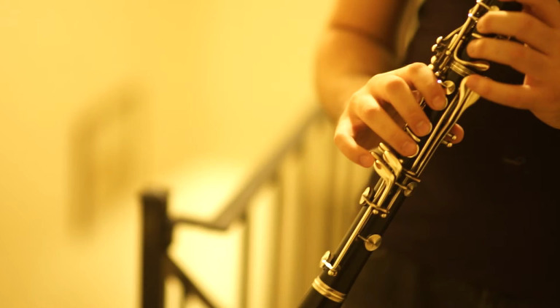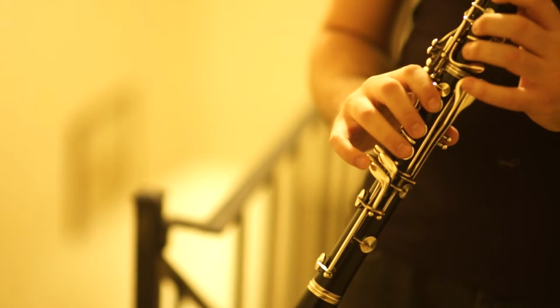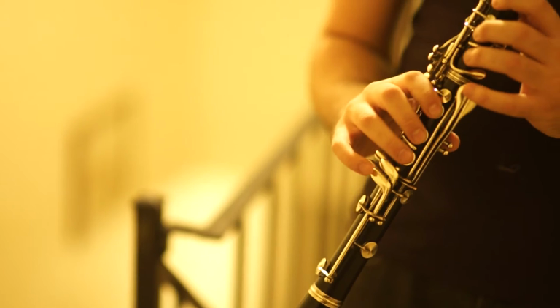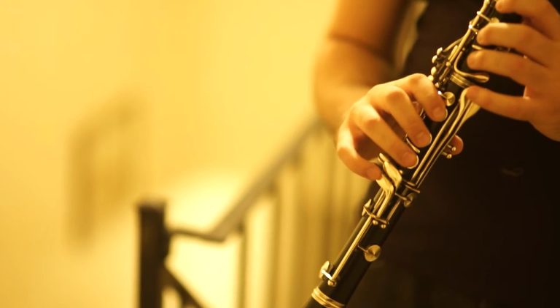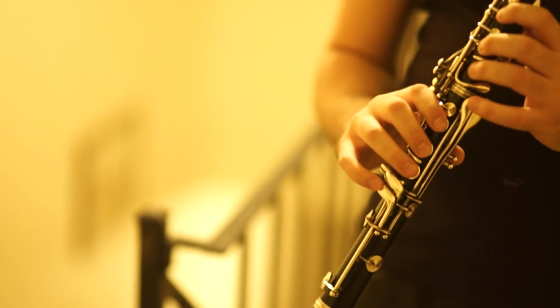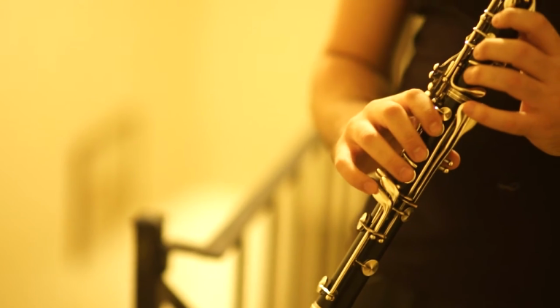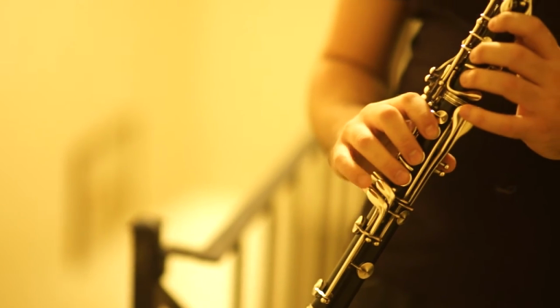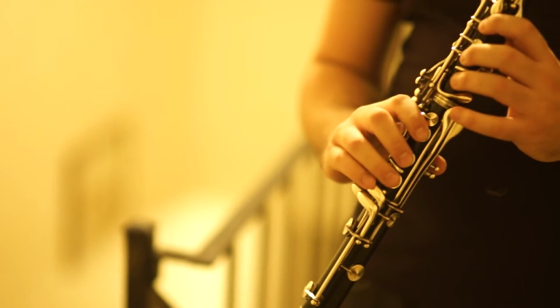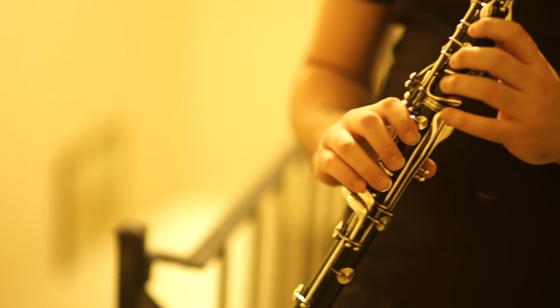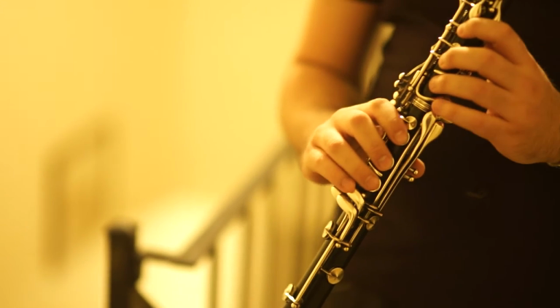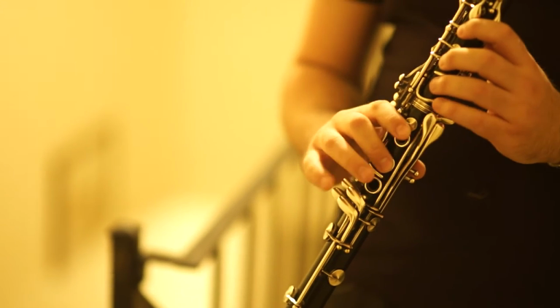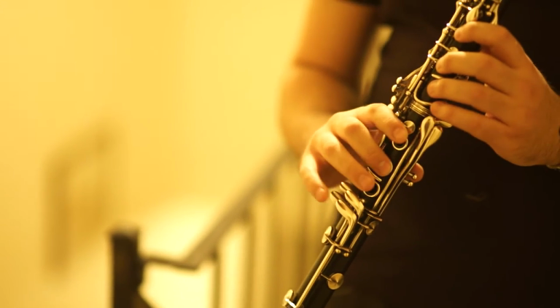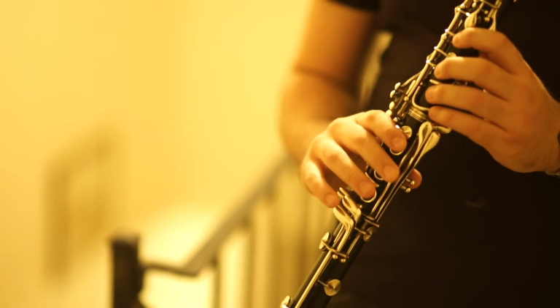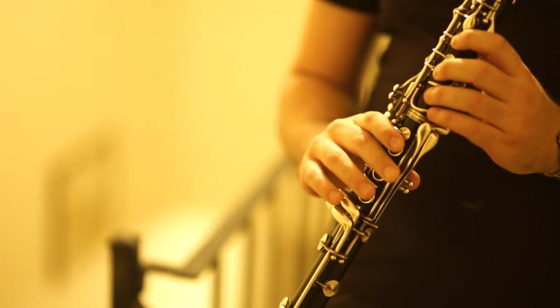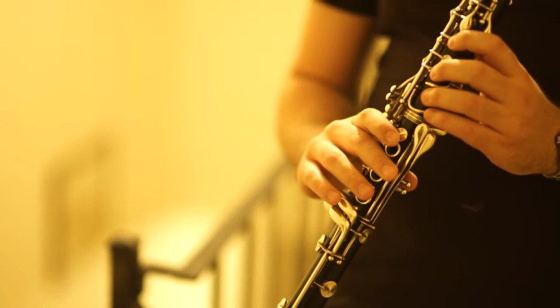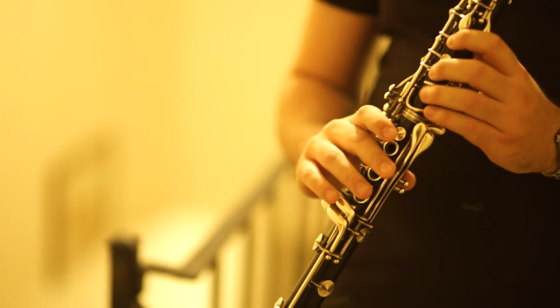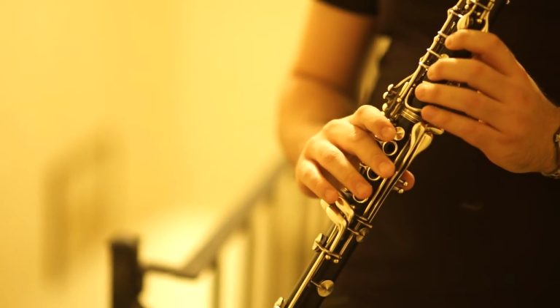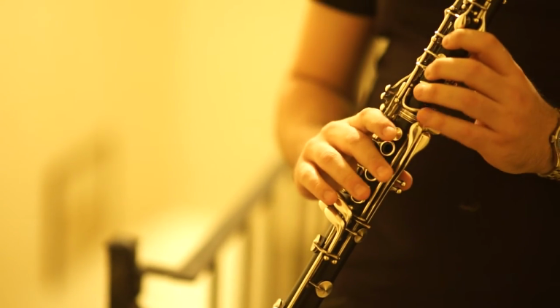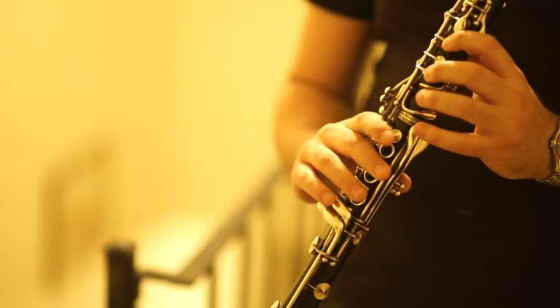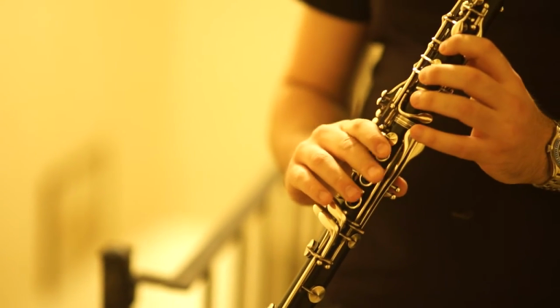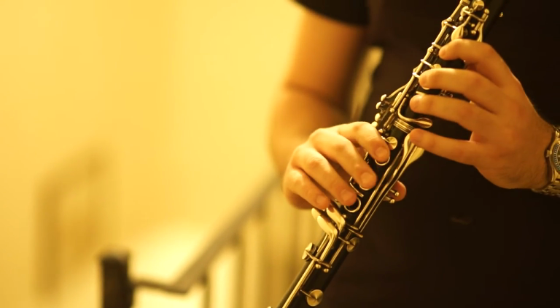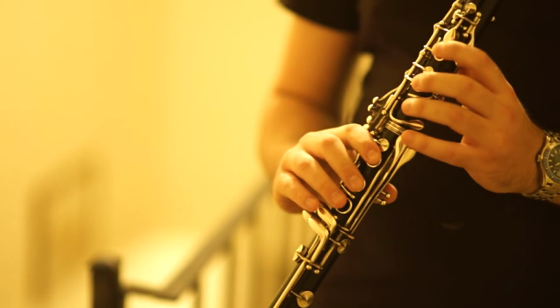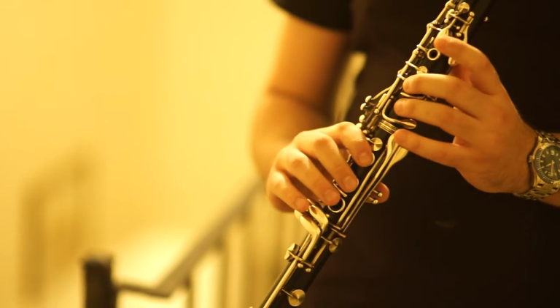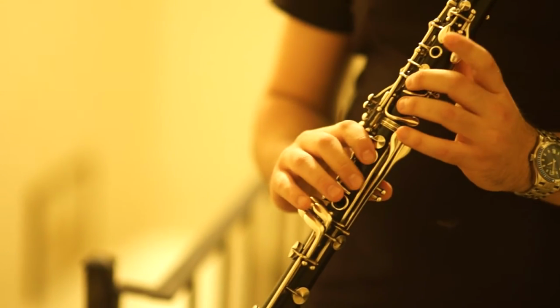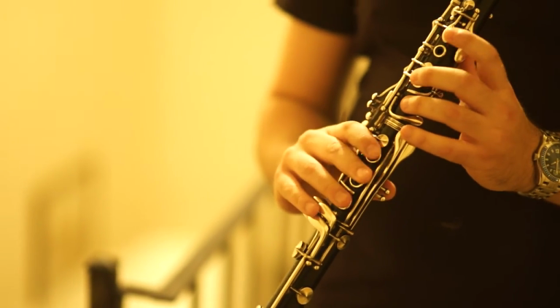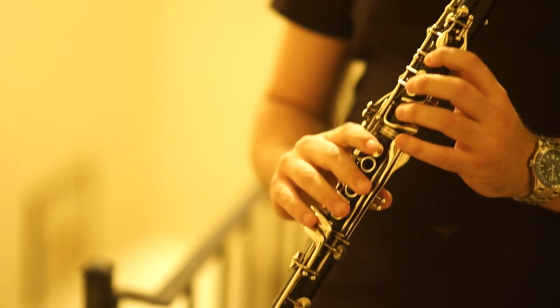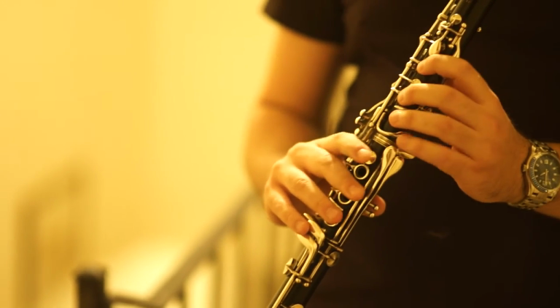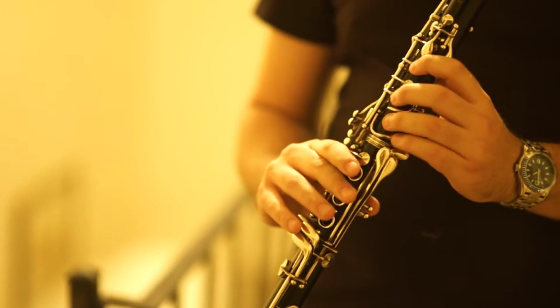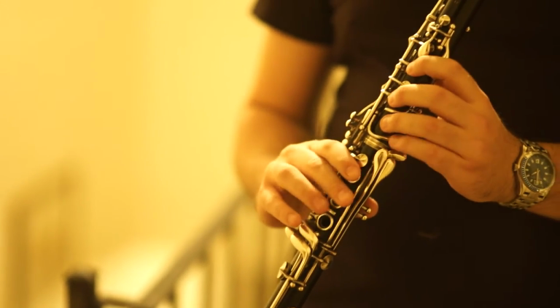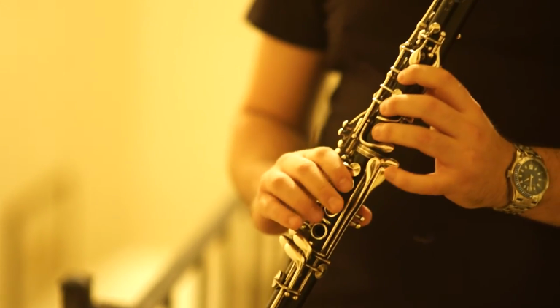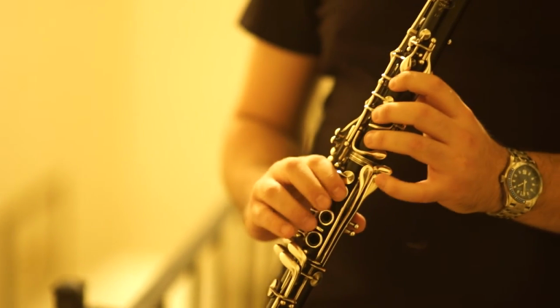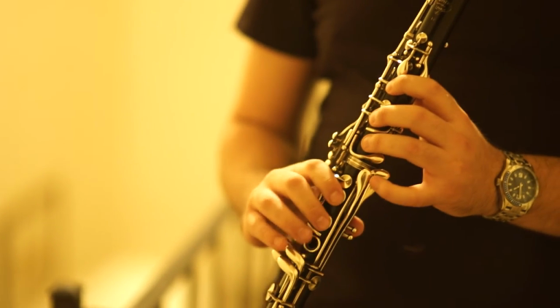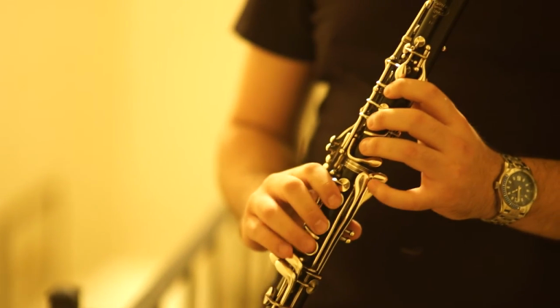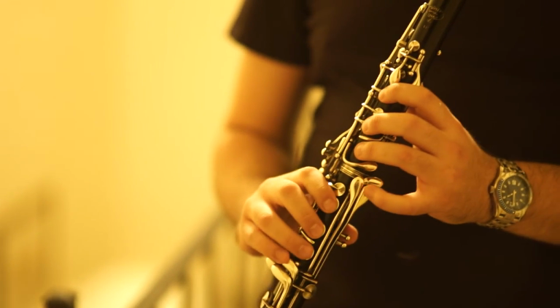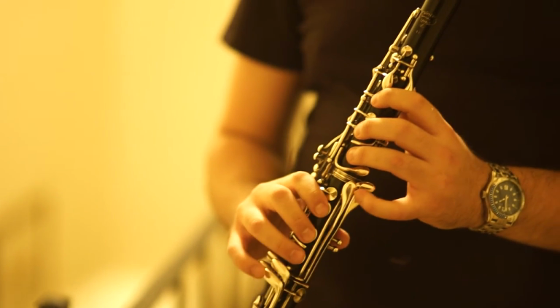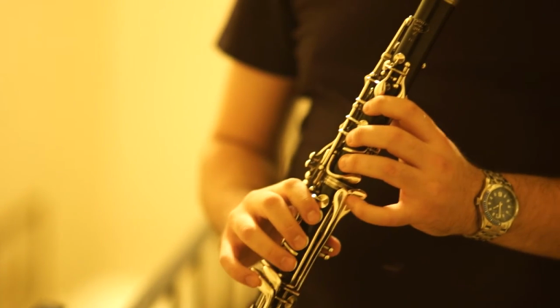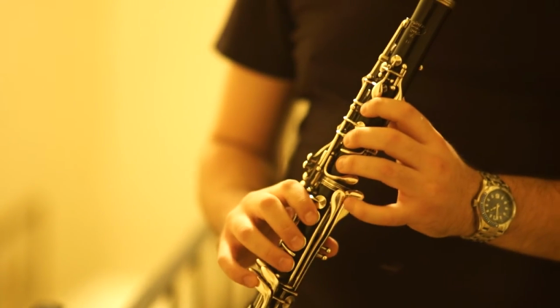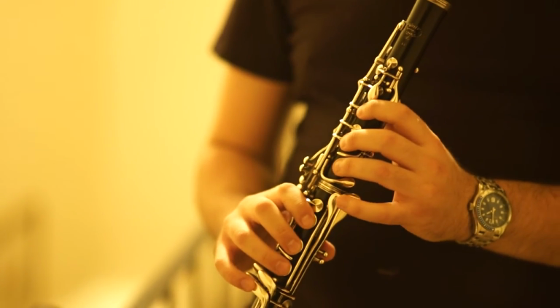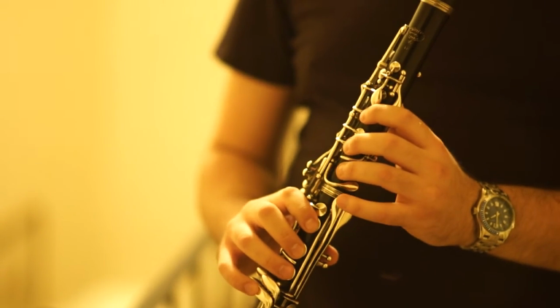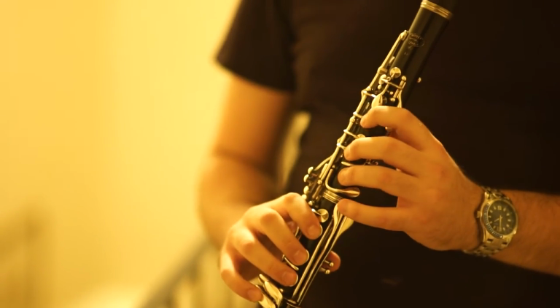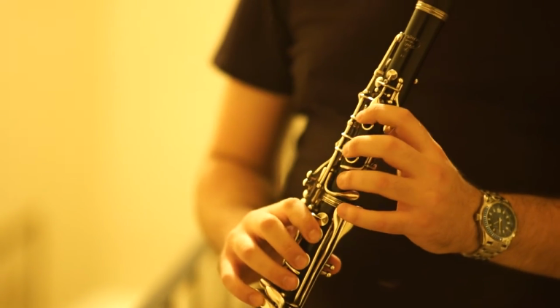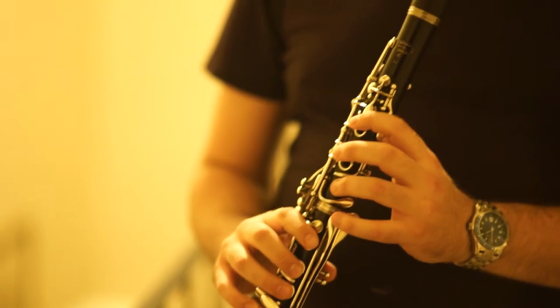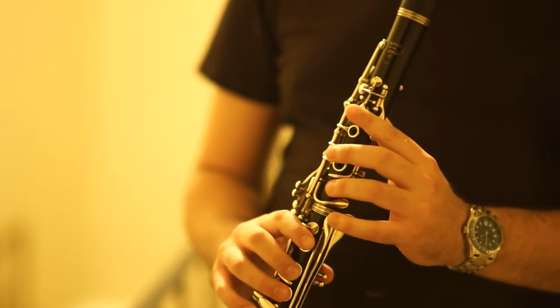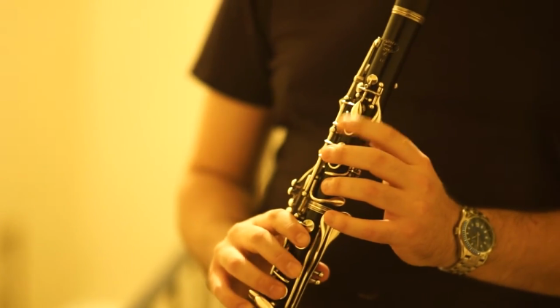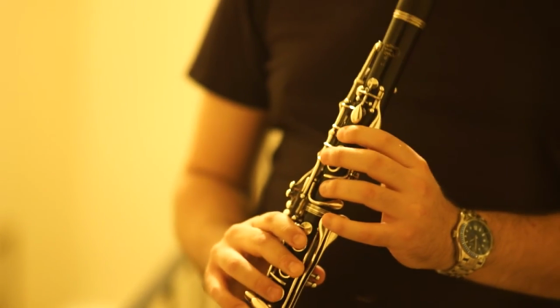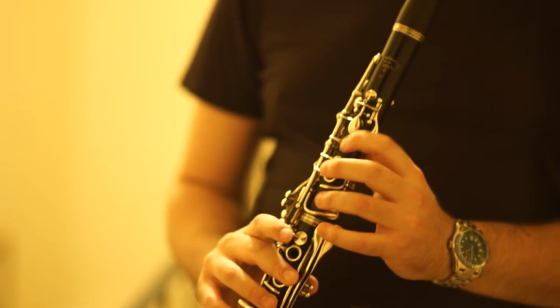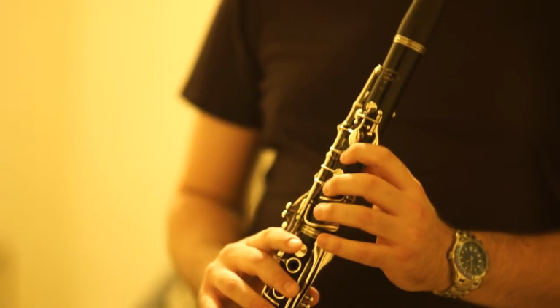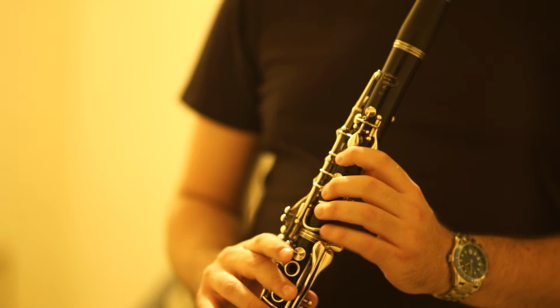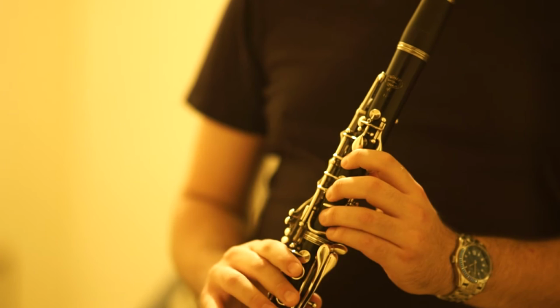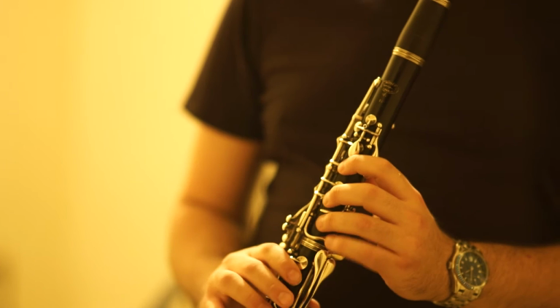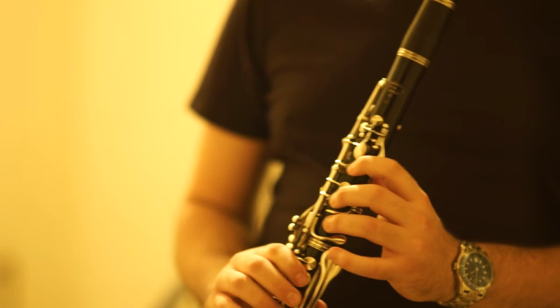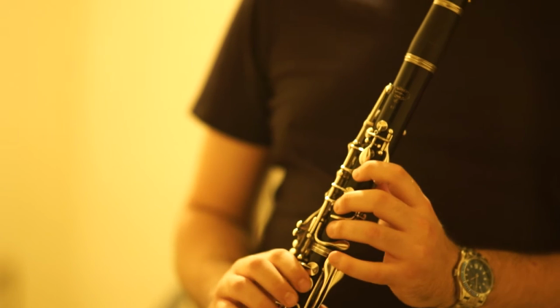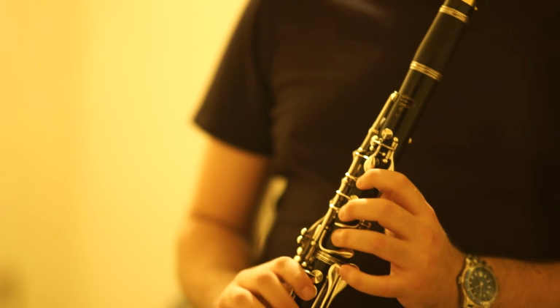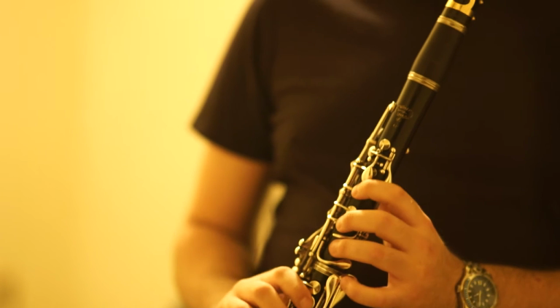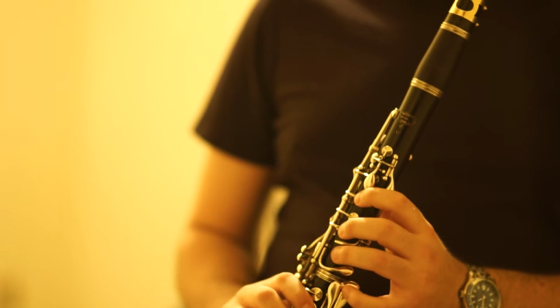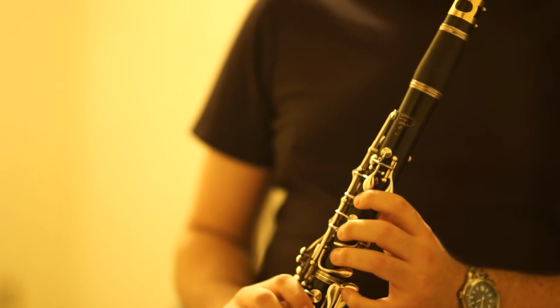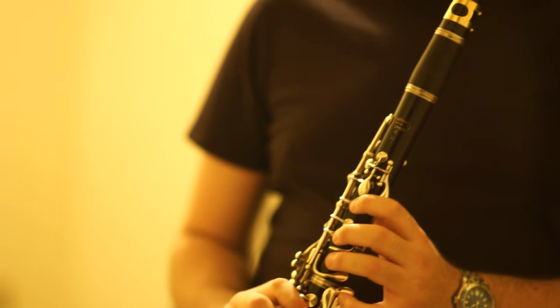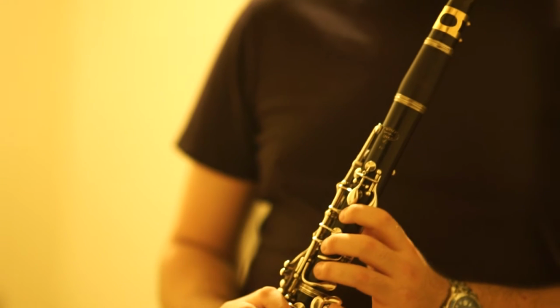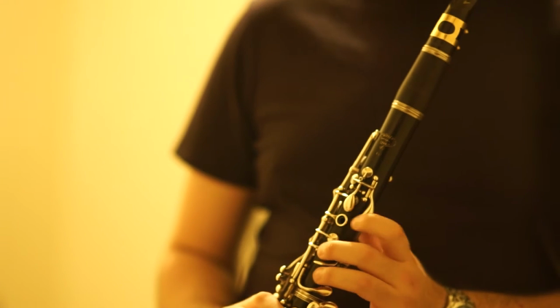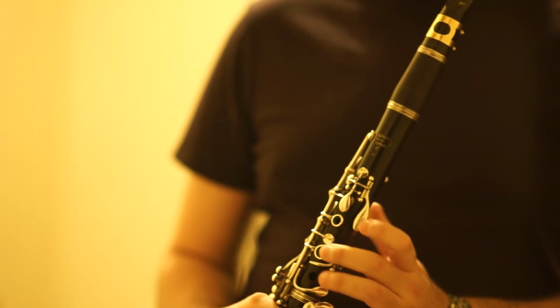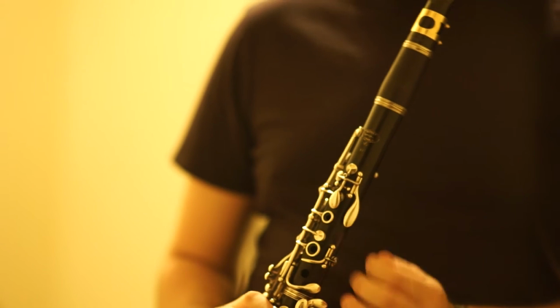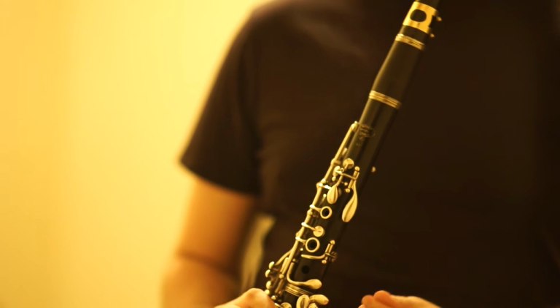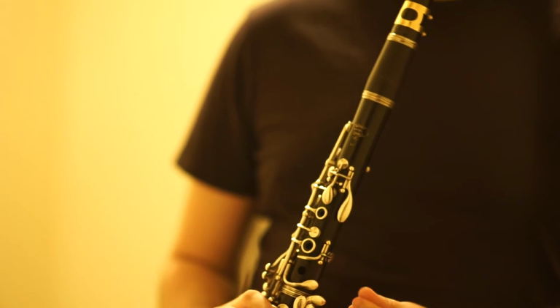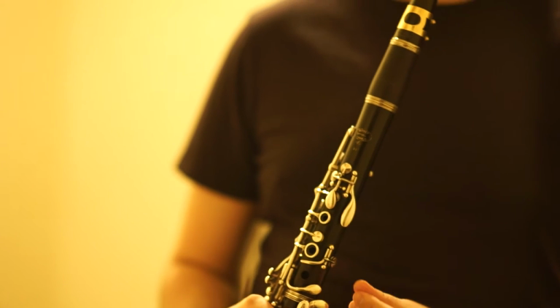It's really the only clarinet you ever need to buy, for the most part, unless you are absolutely dead set on being a professional.